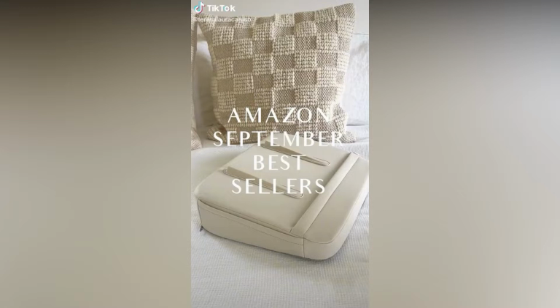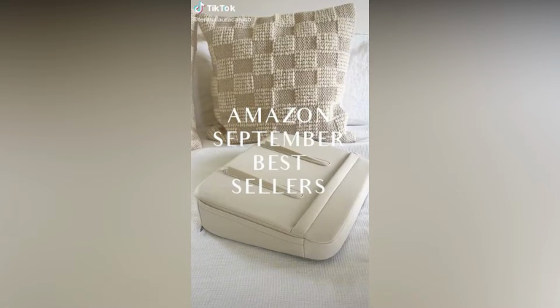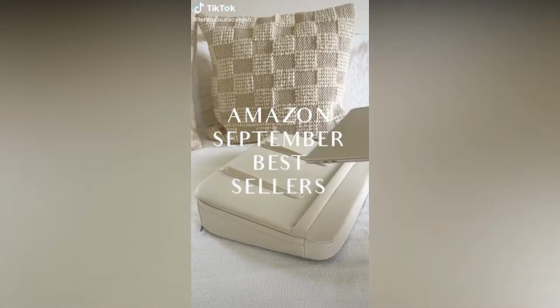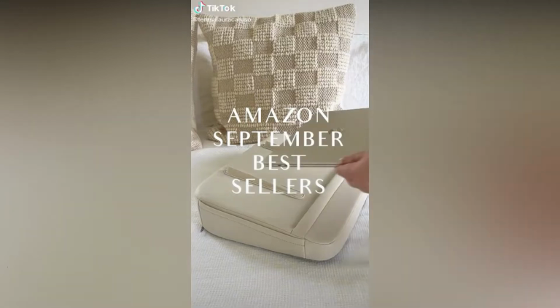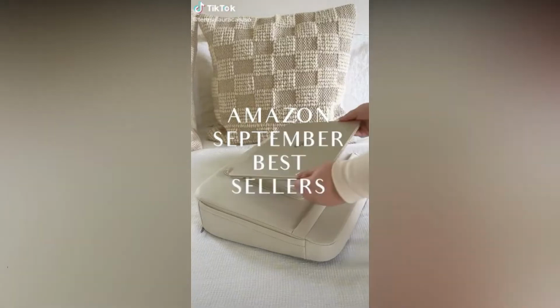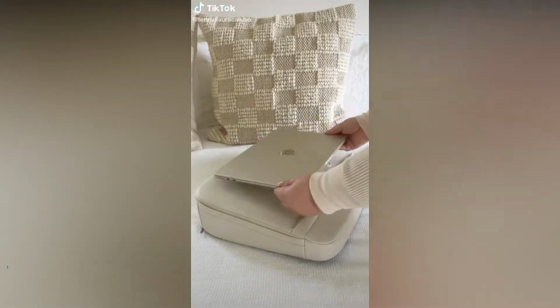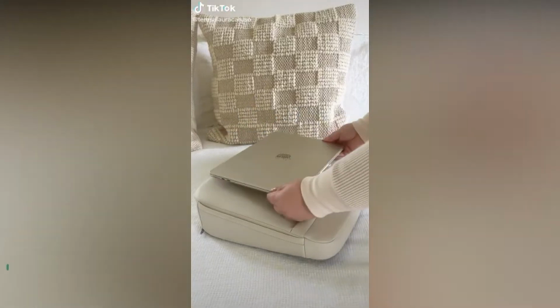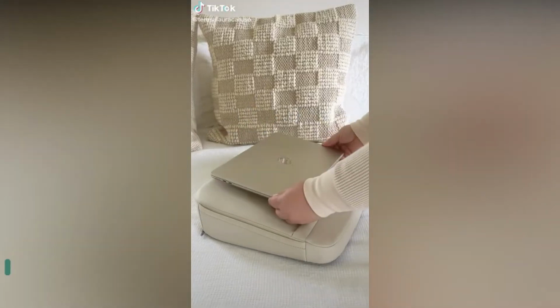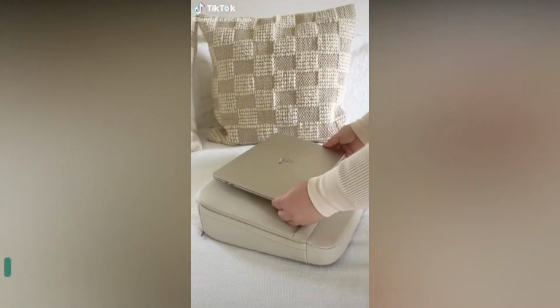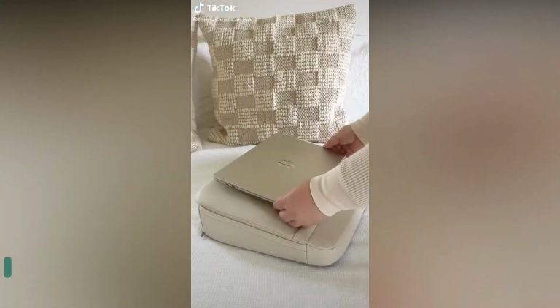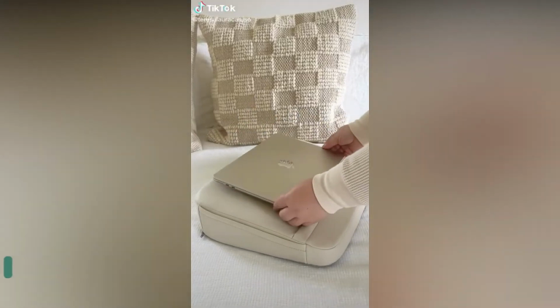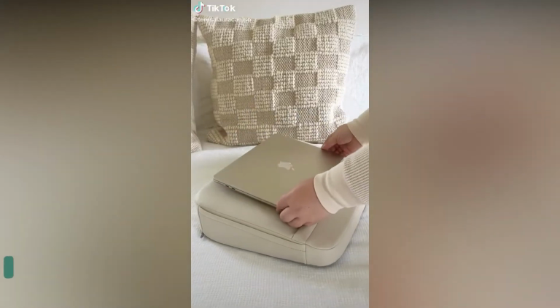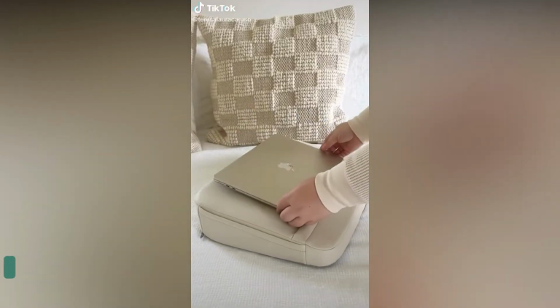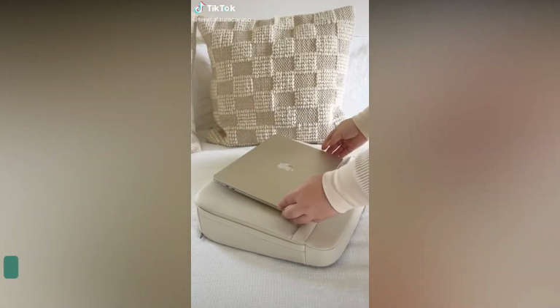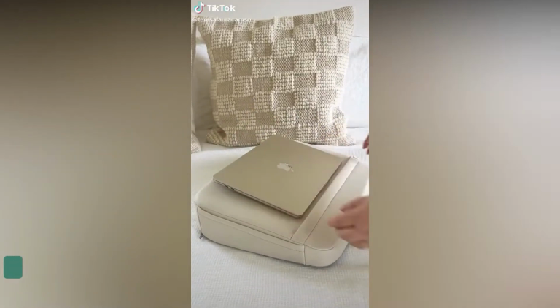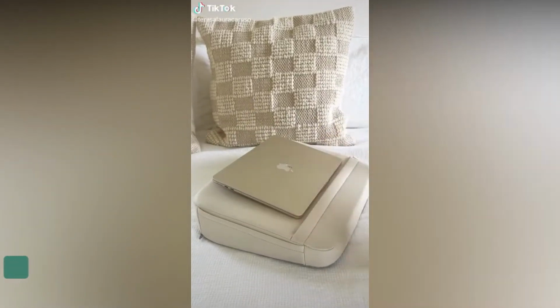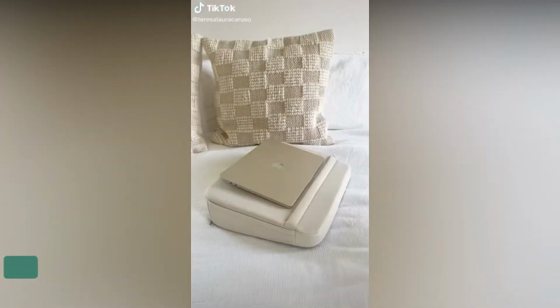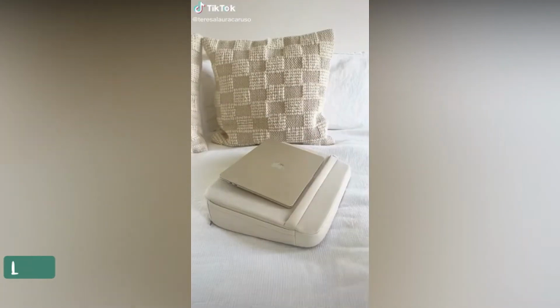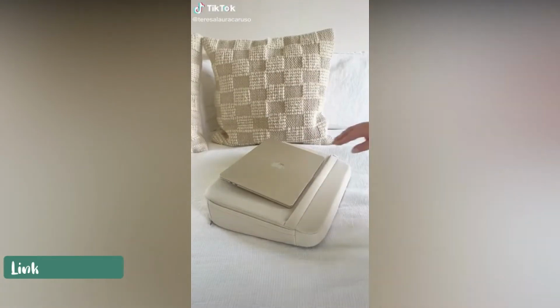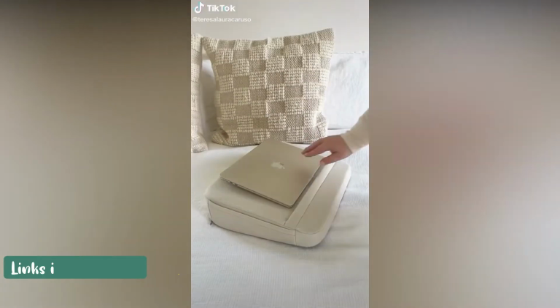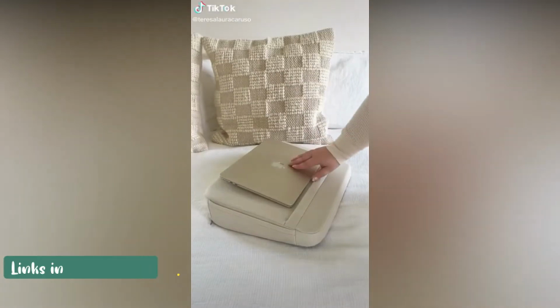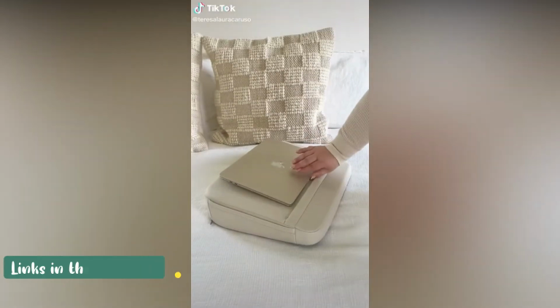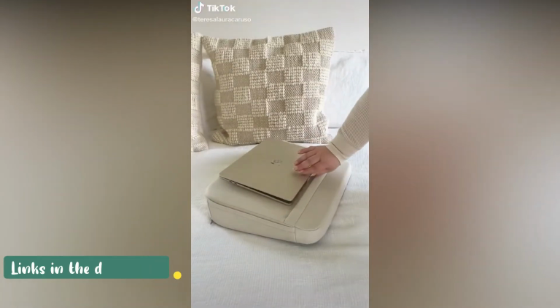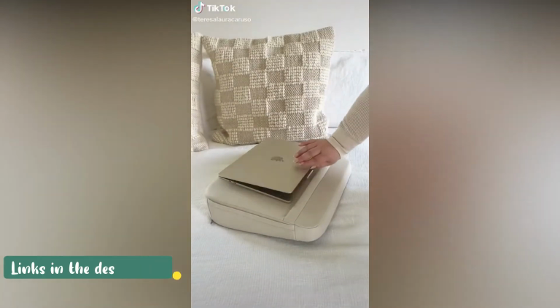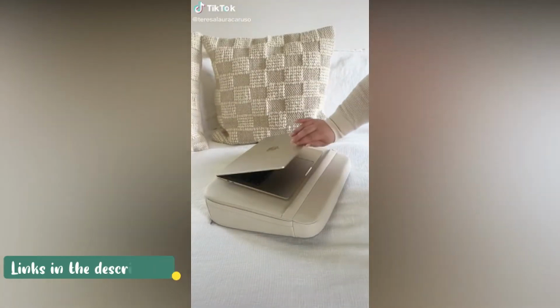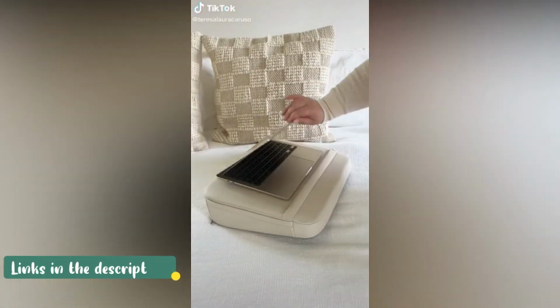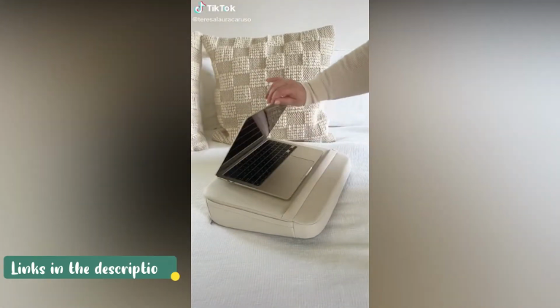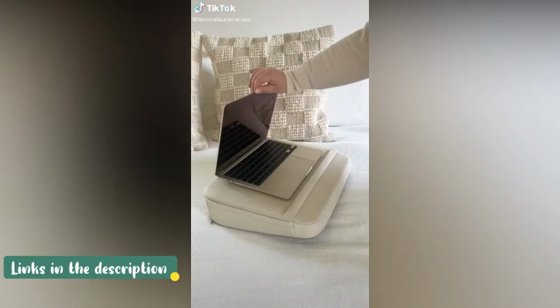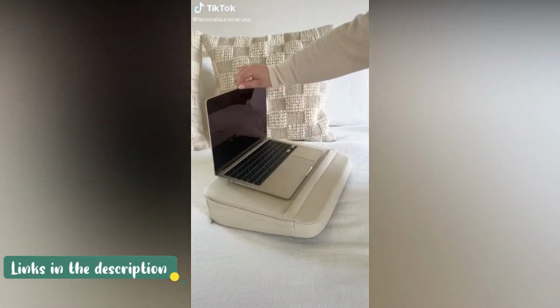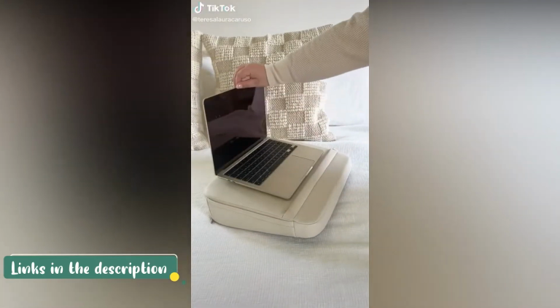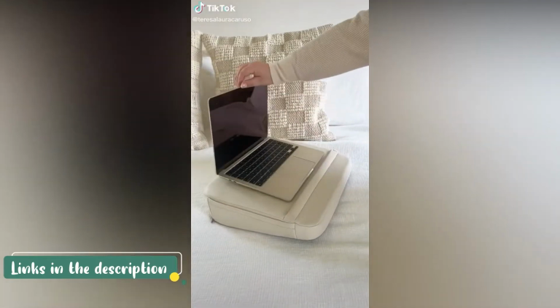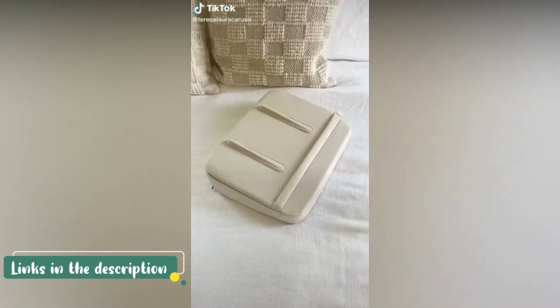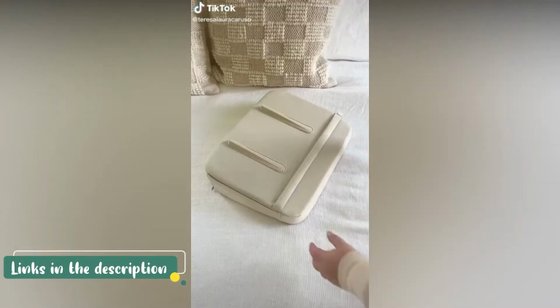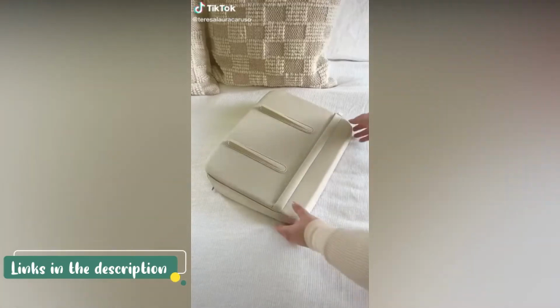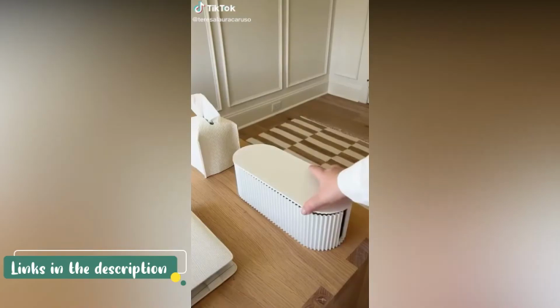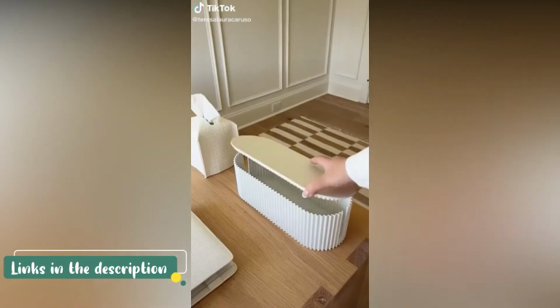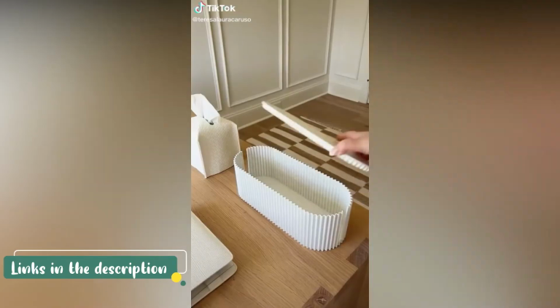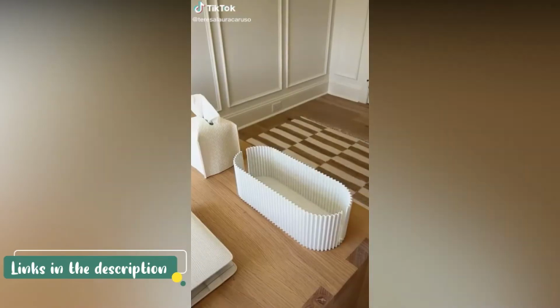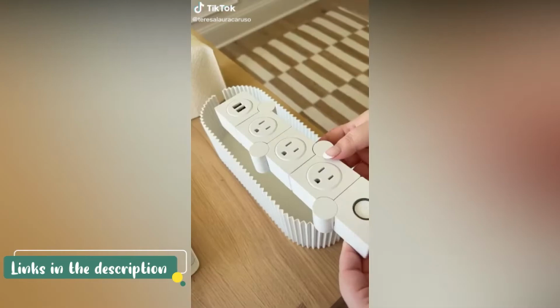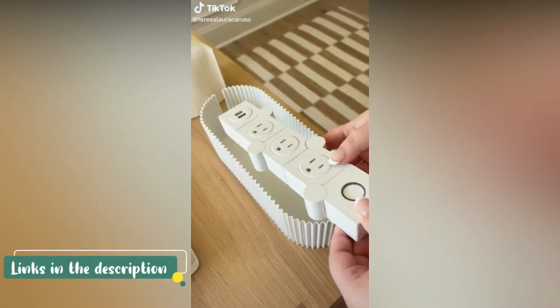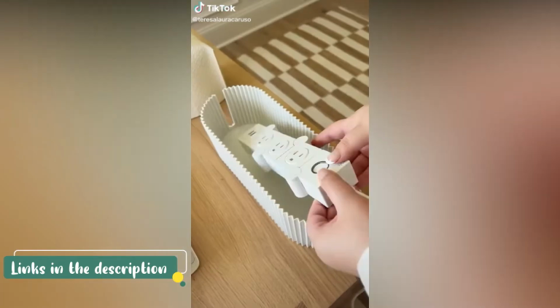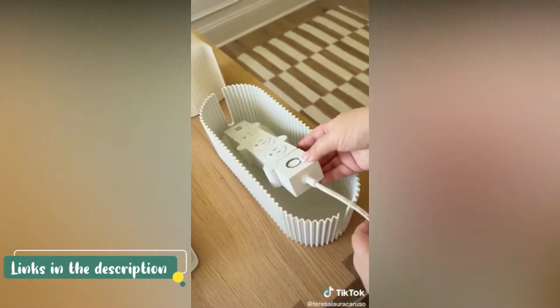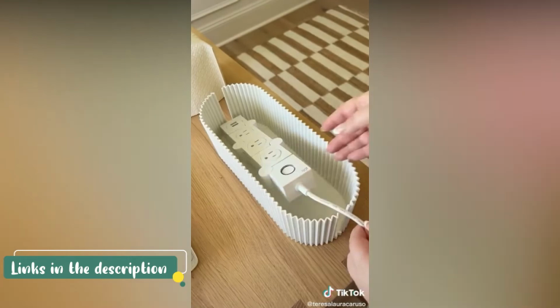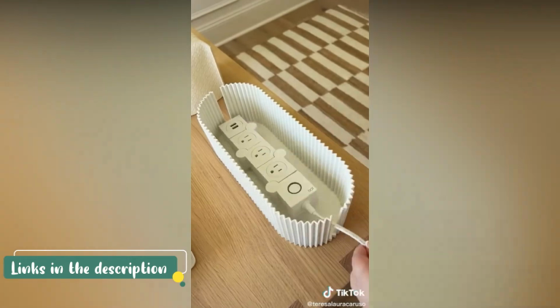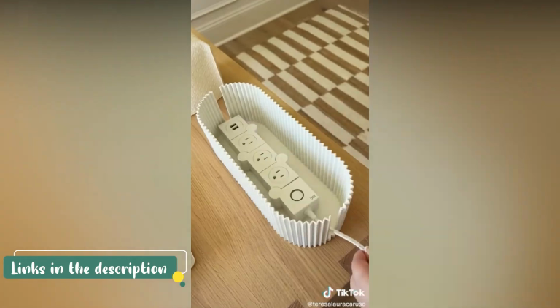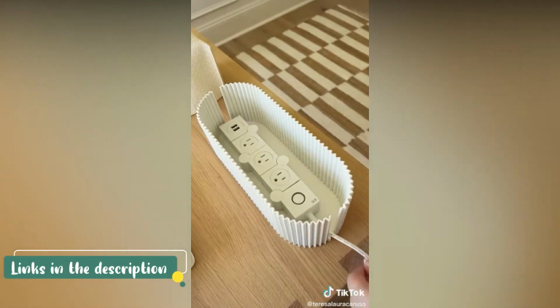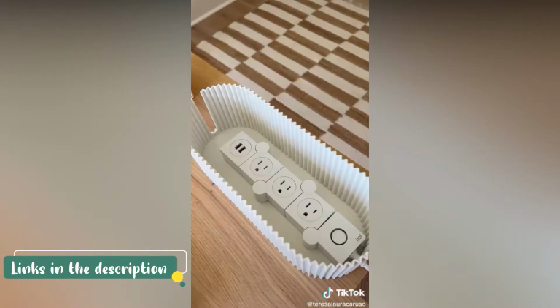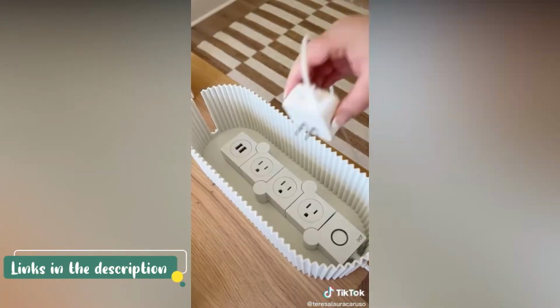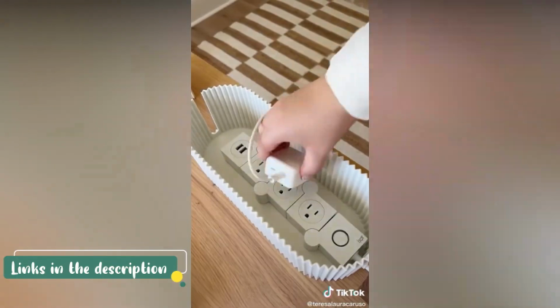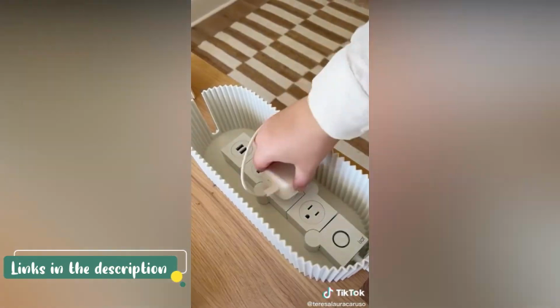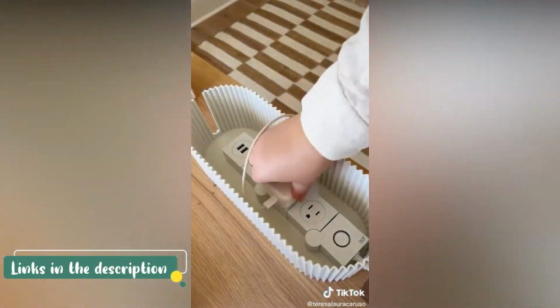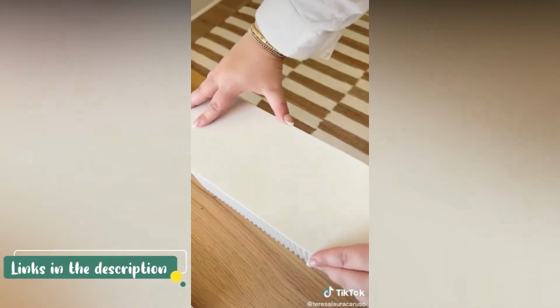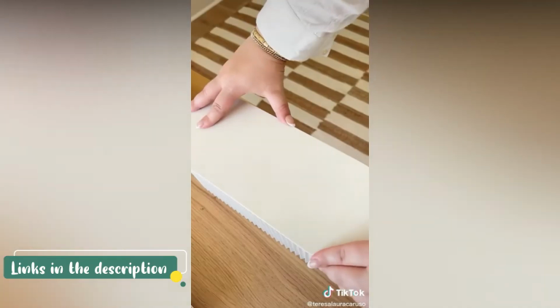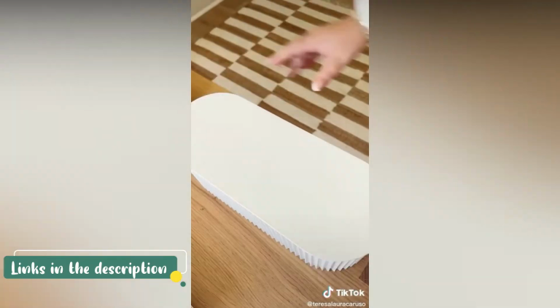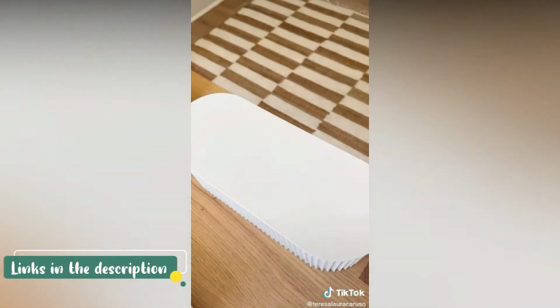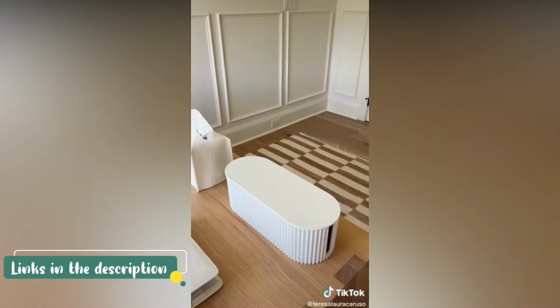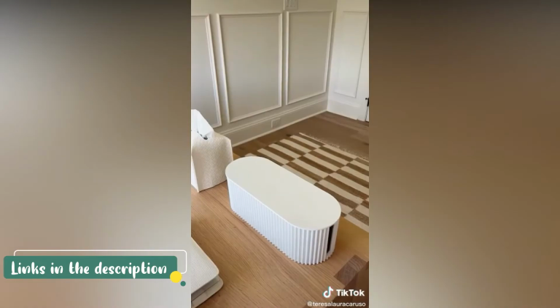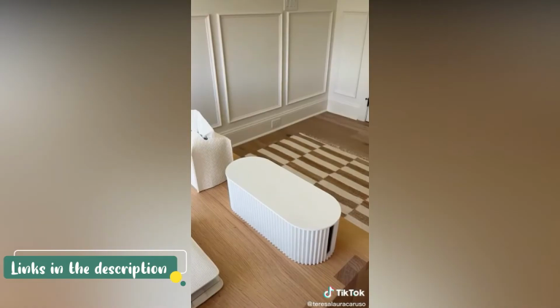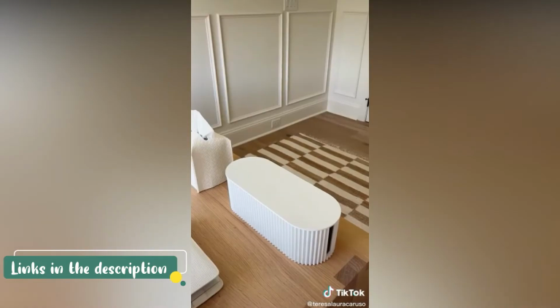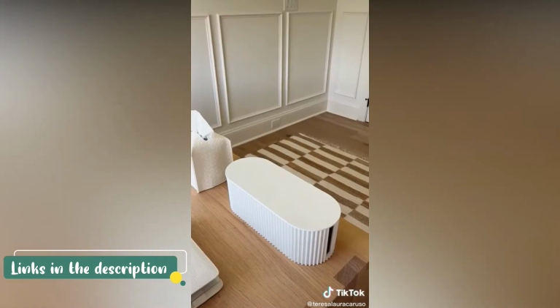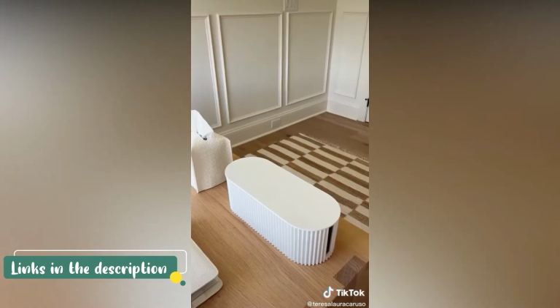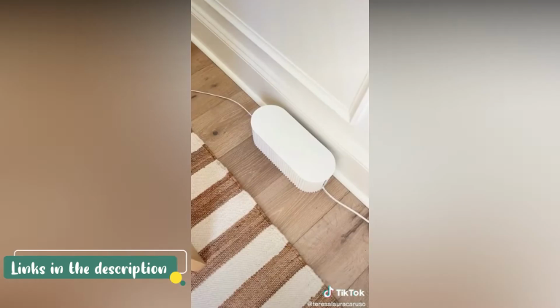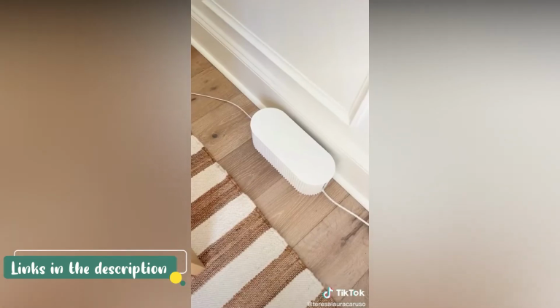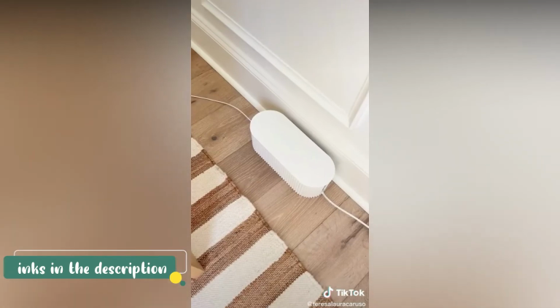Amazon September Best Sellers. First up is this super soft lap desk. This box is a really pretty way to hide your cables in your office or any other room.